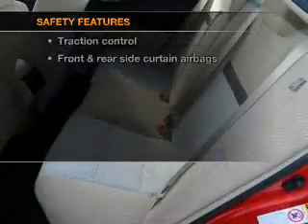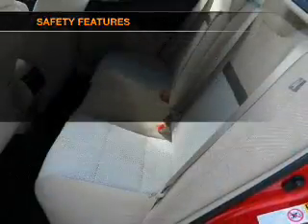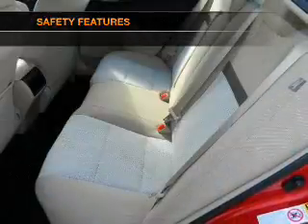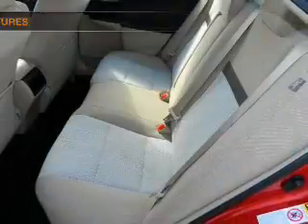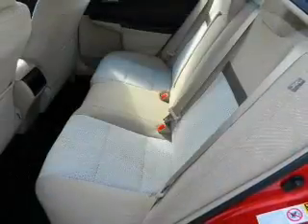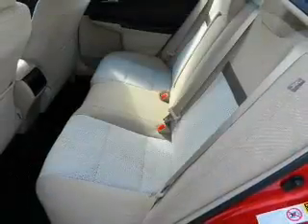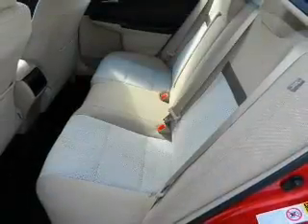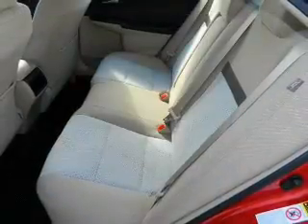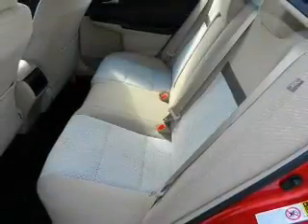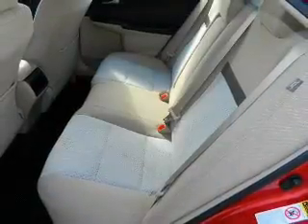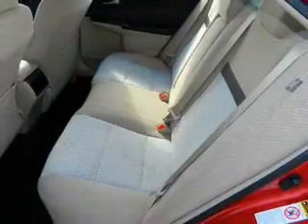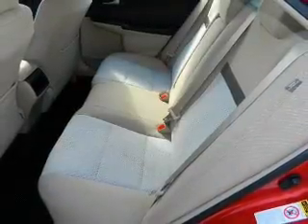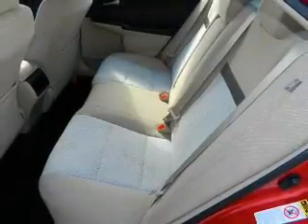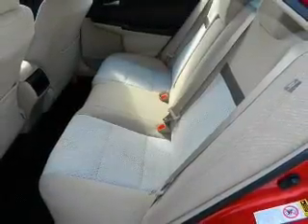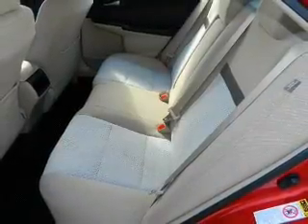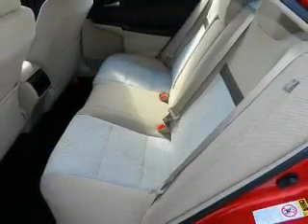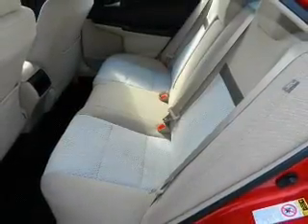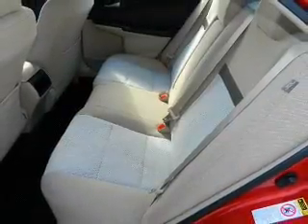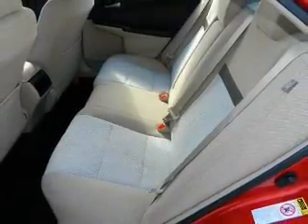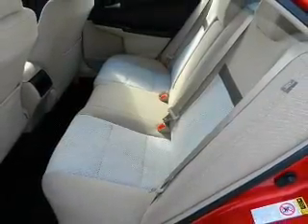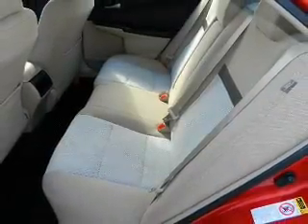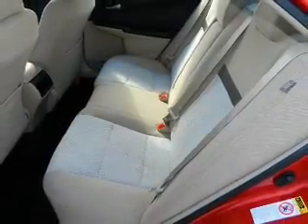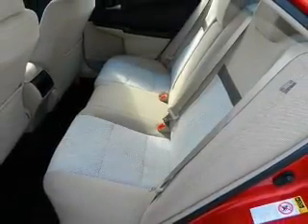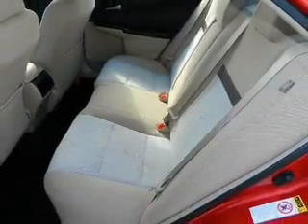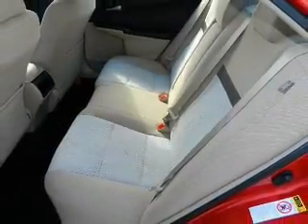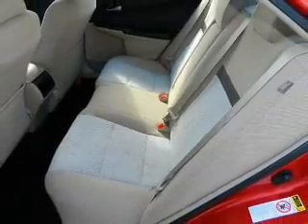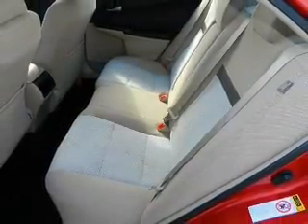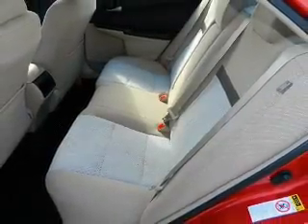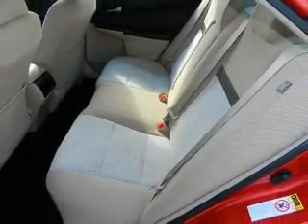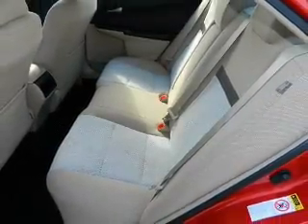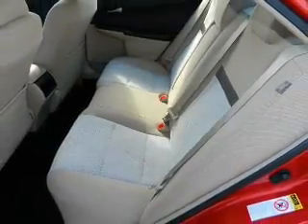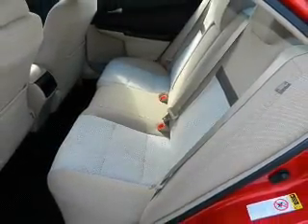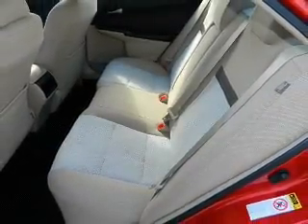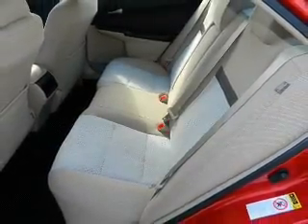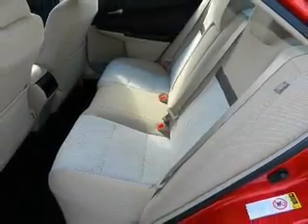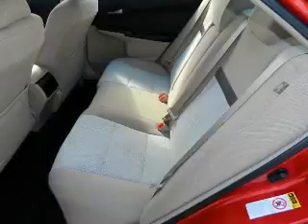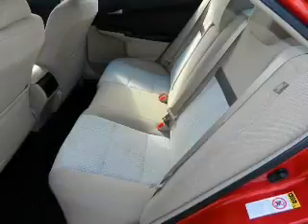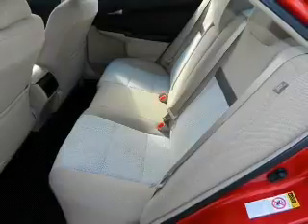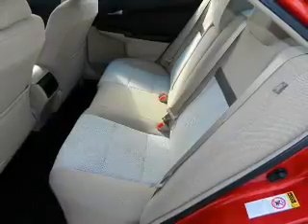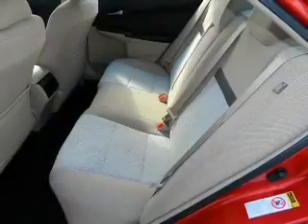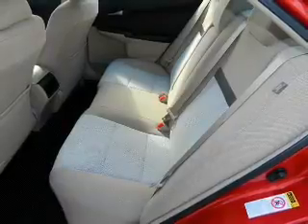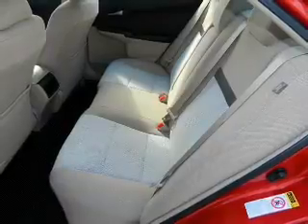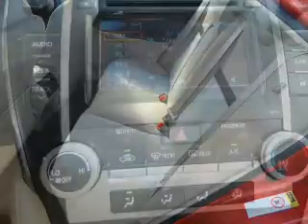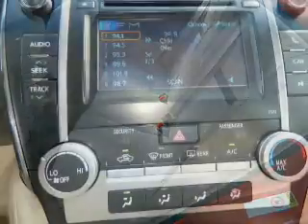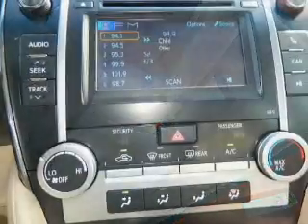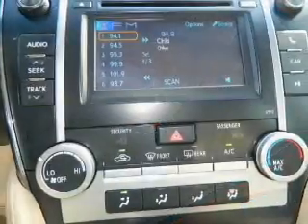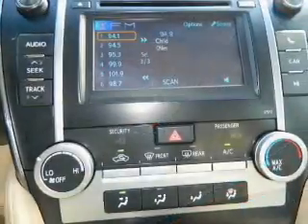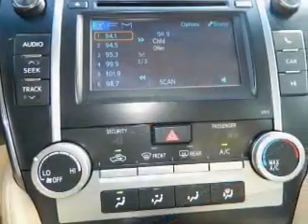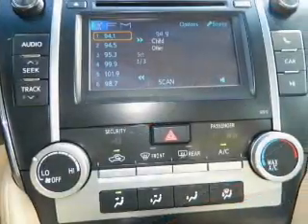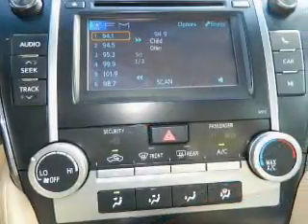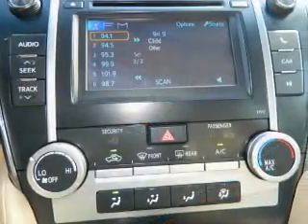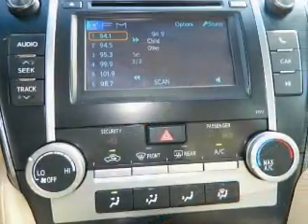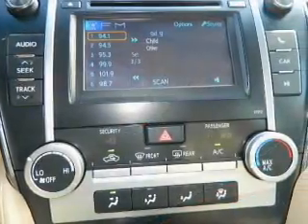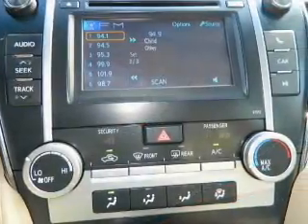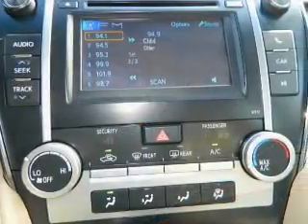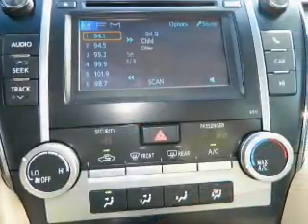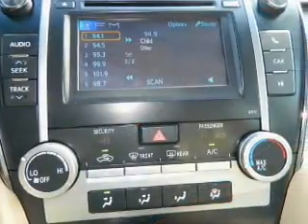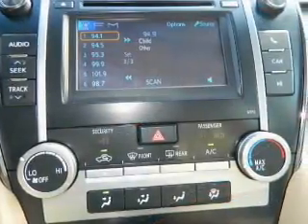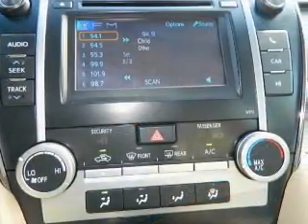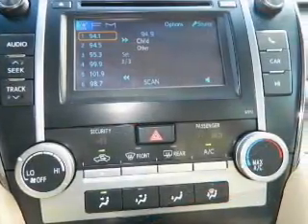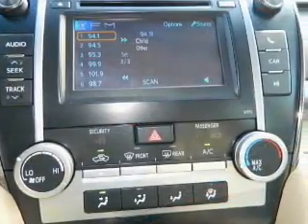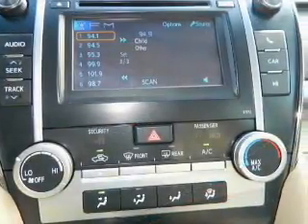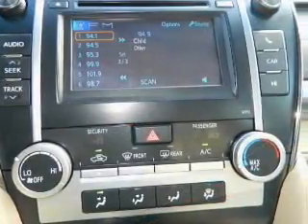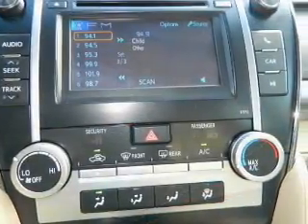Traction control. Our website offers more information on all of our vehicles. Call us today to start test driving.